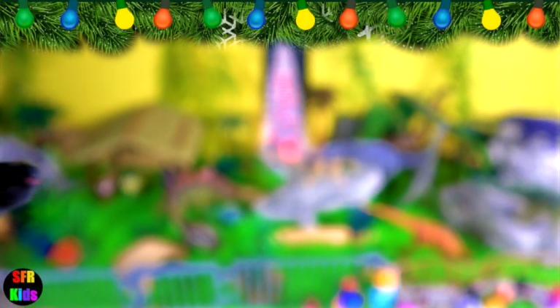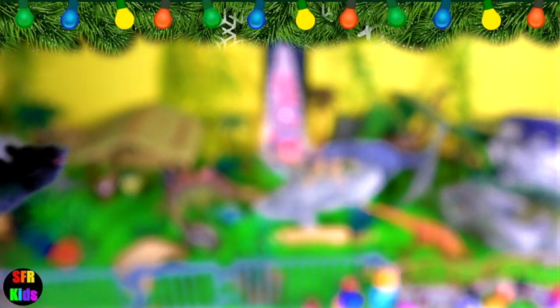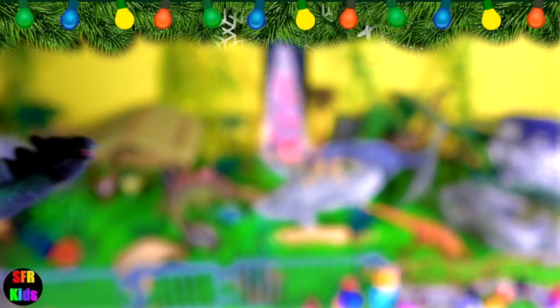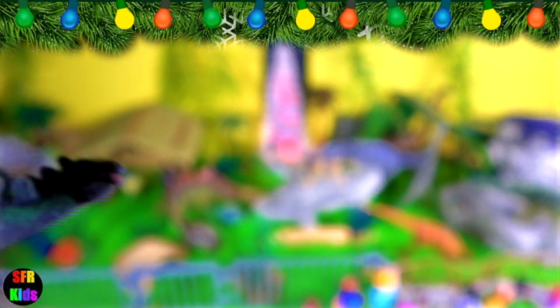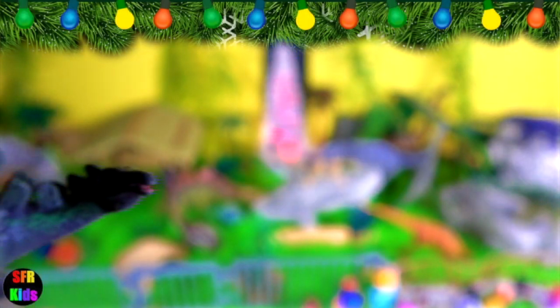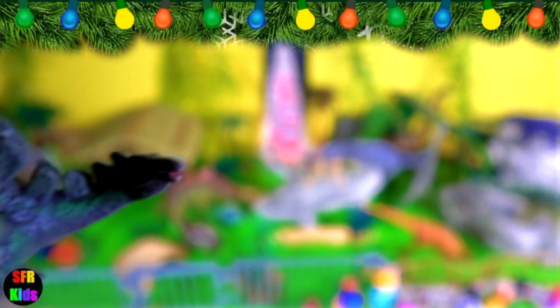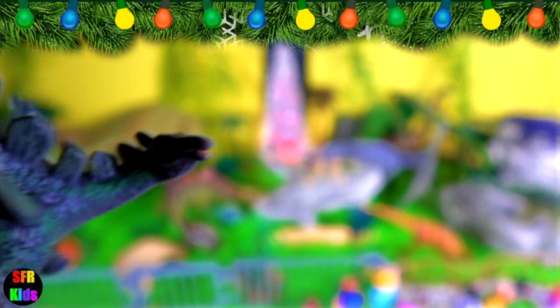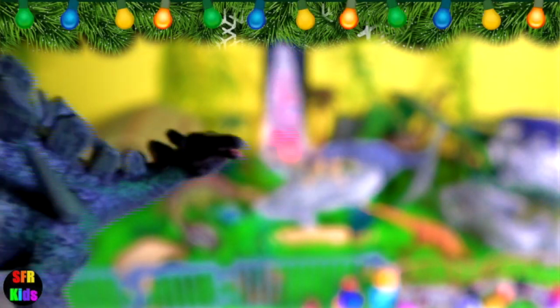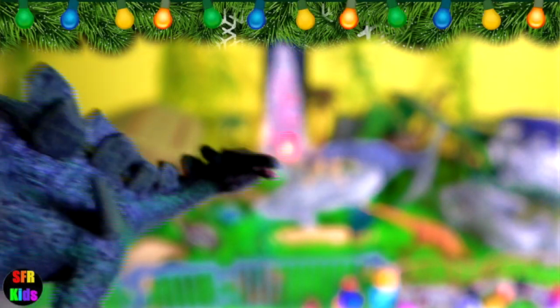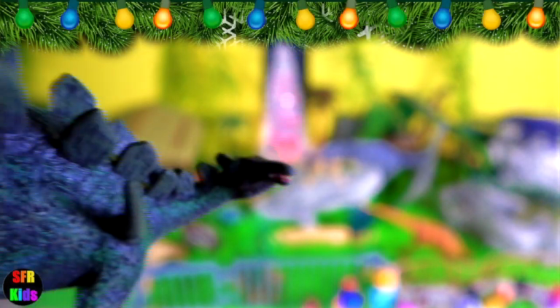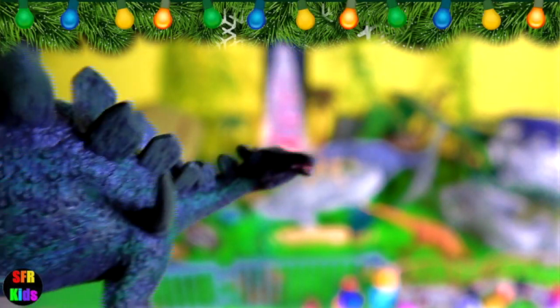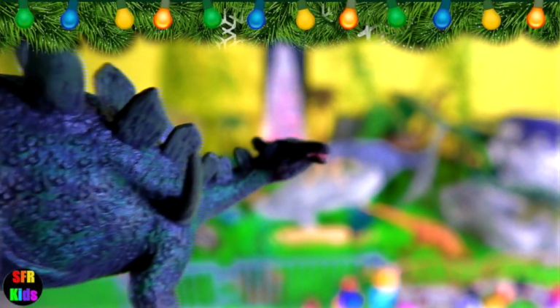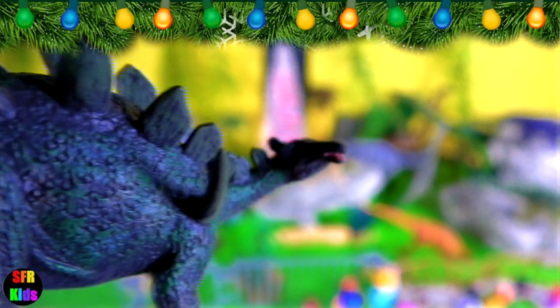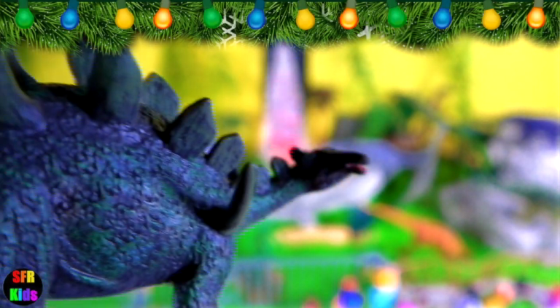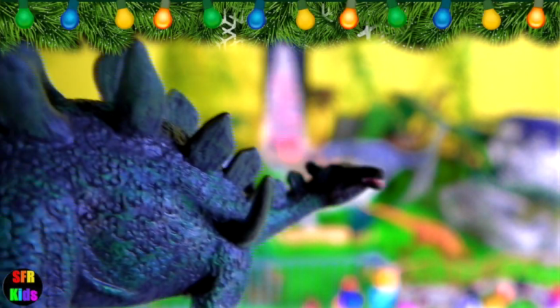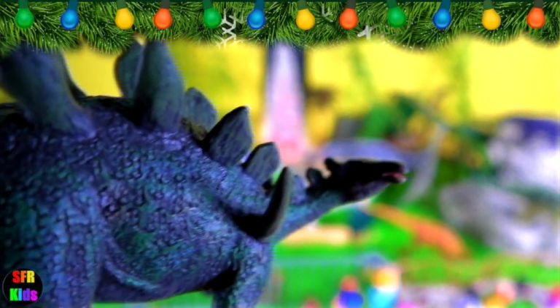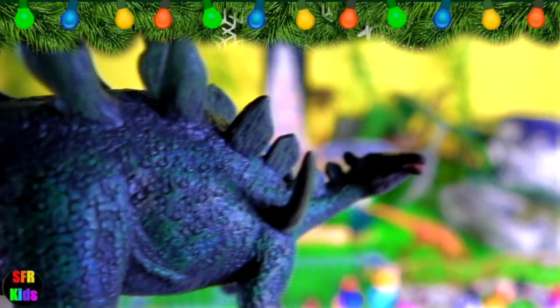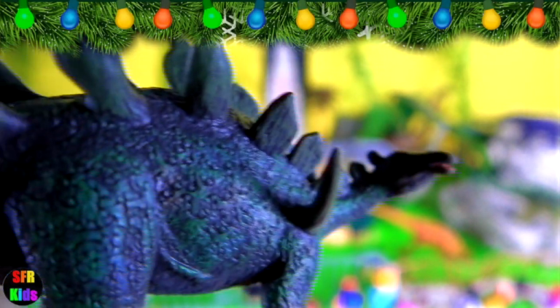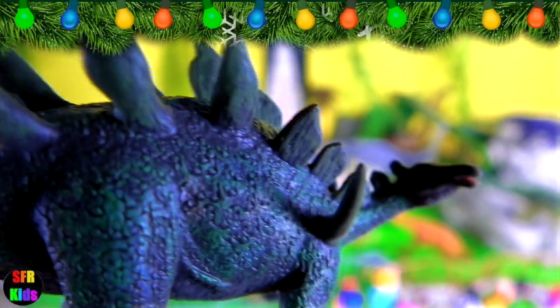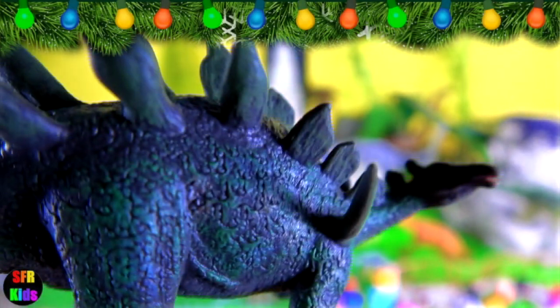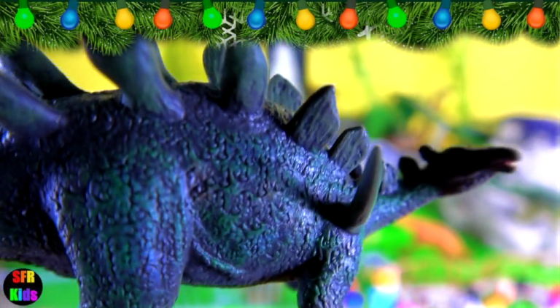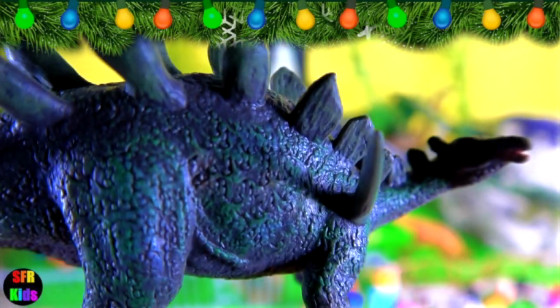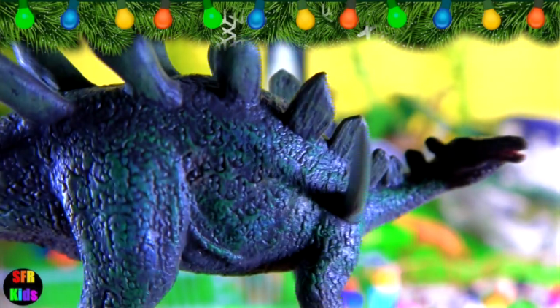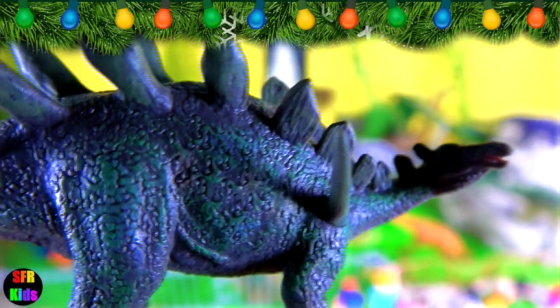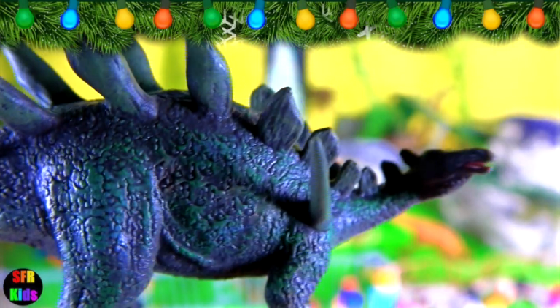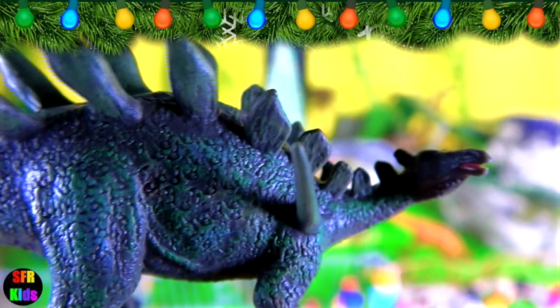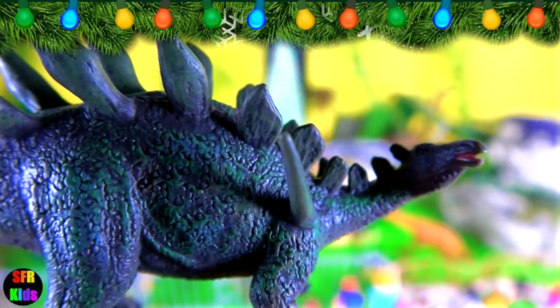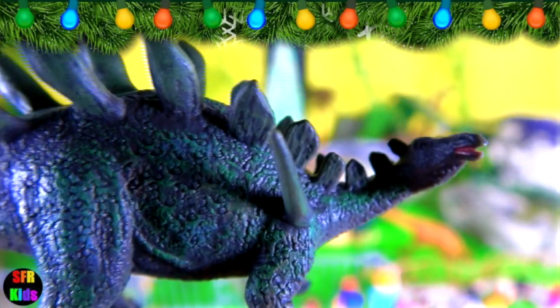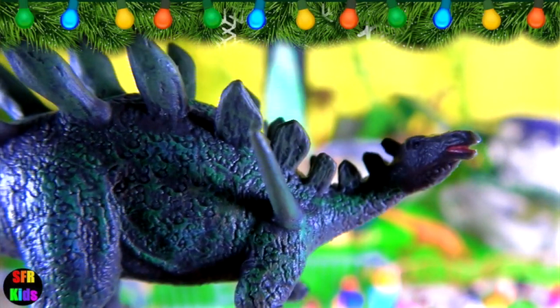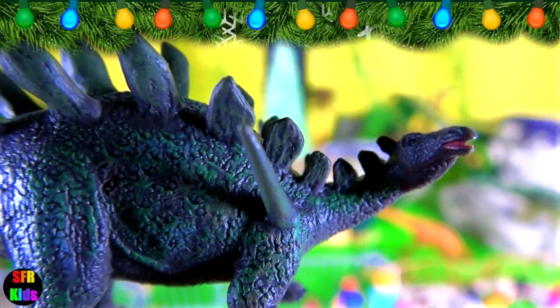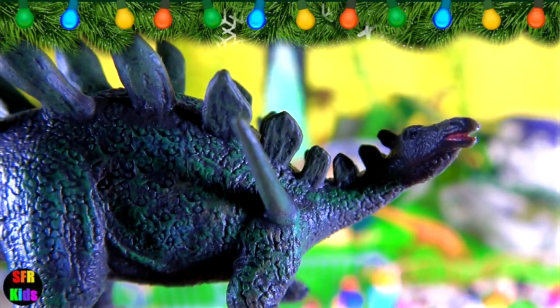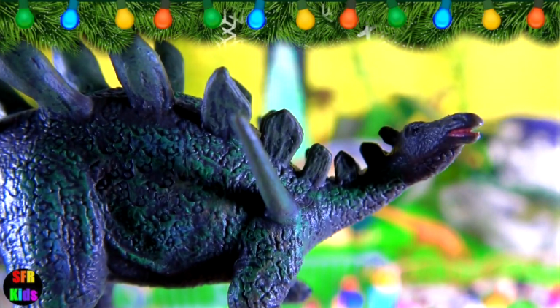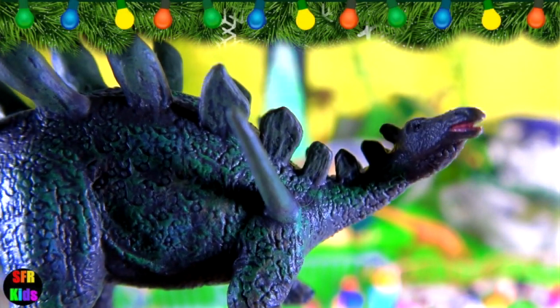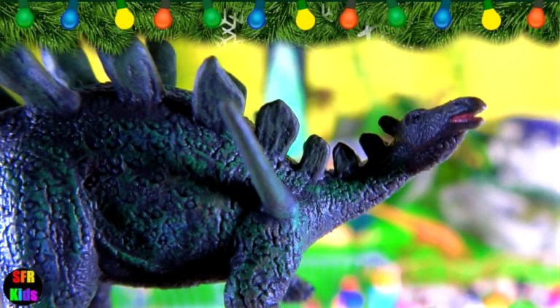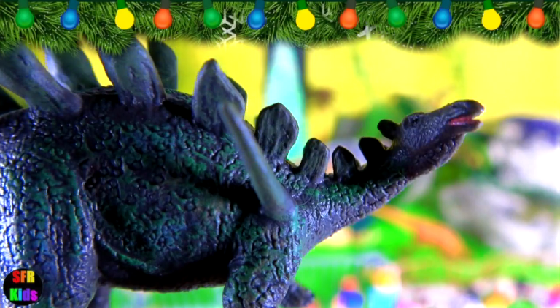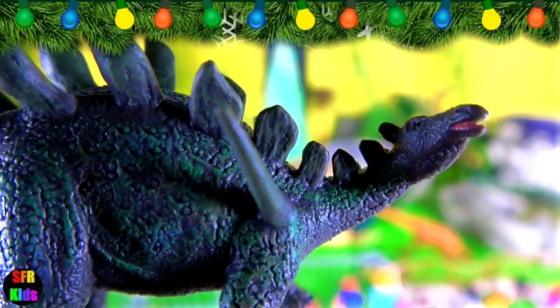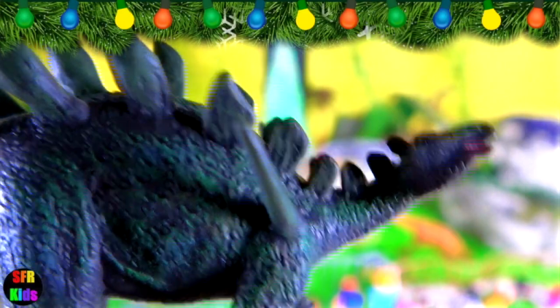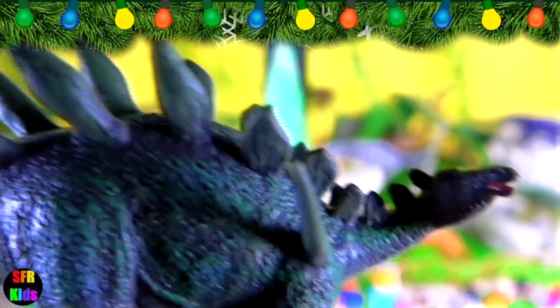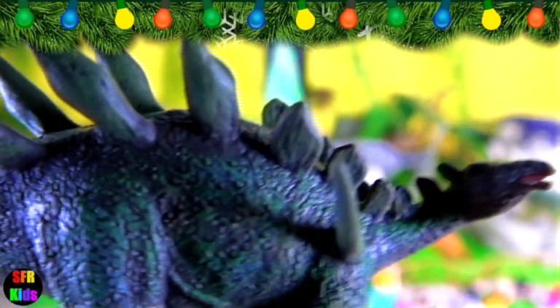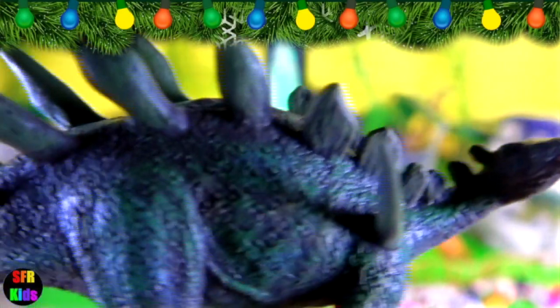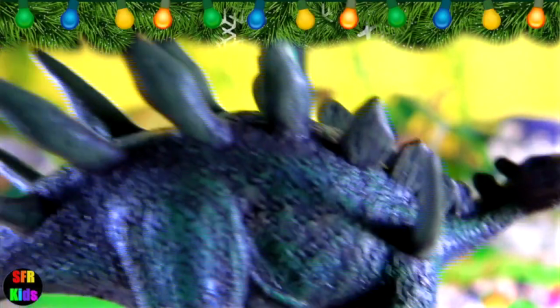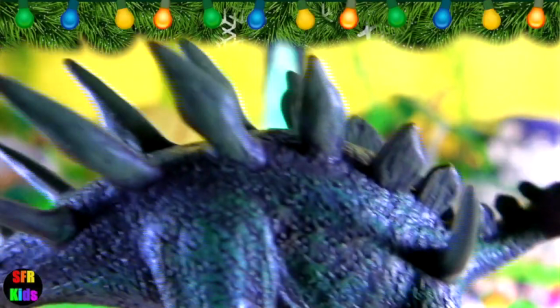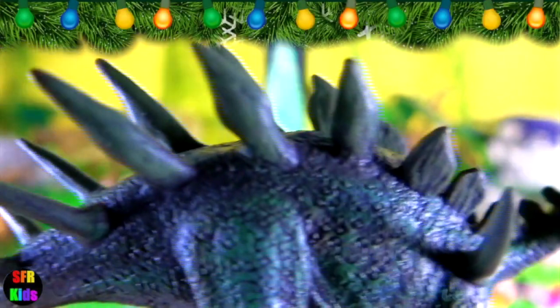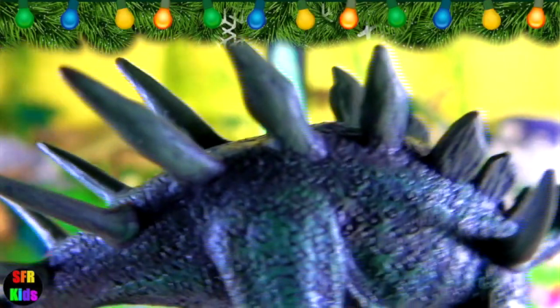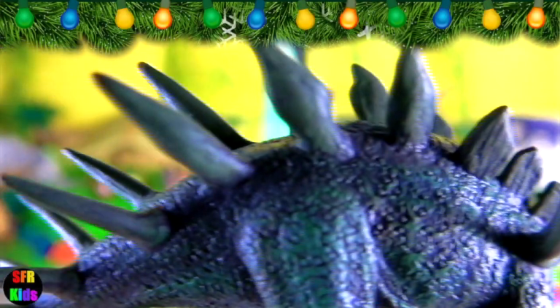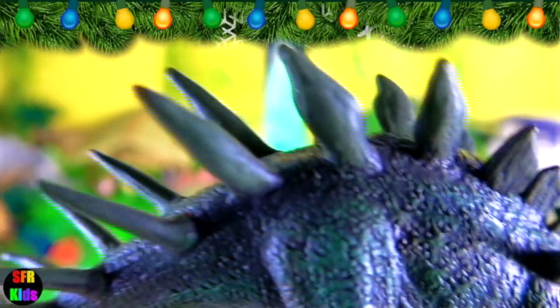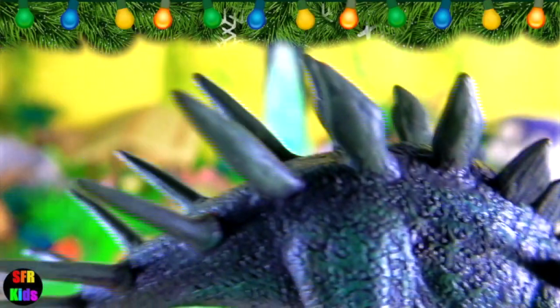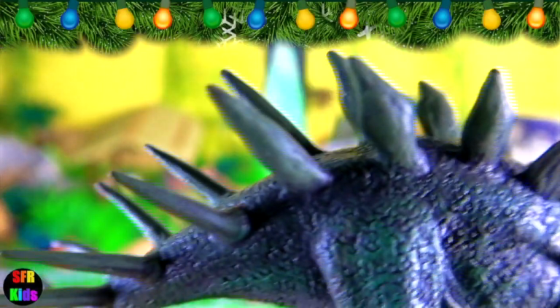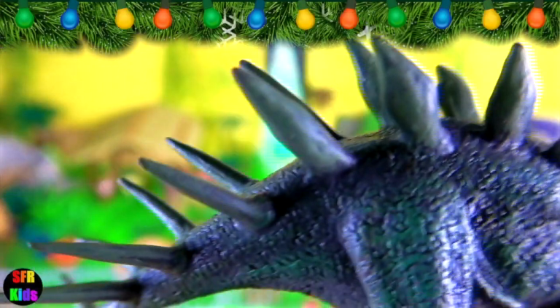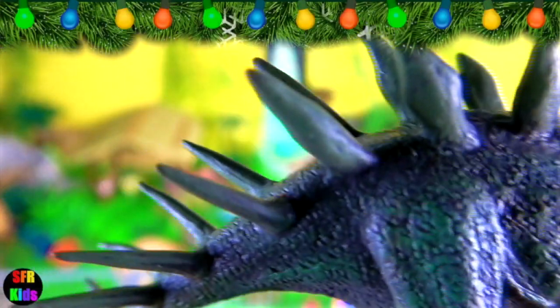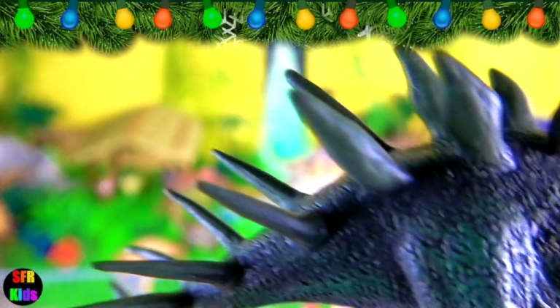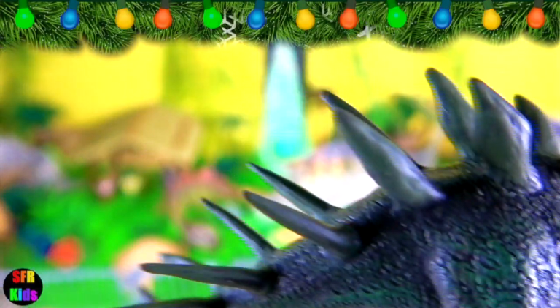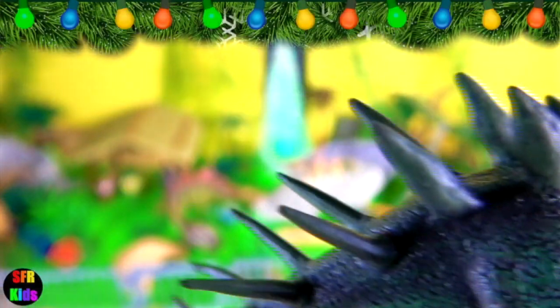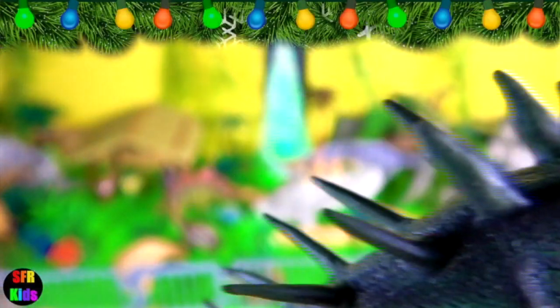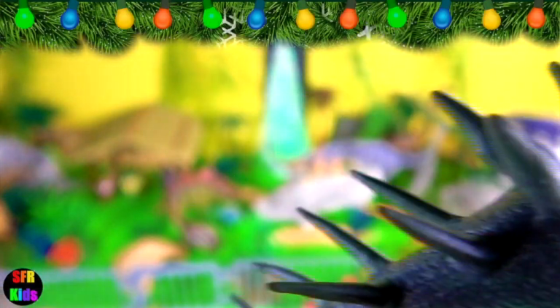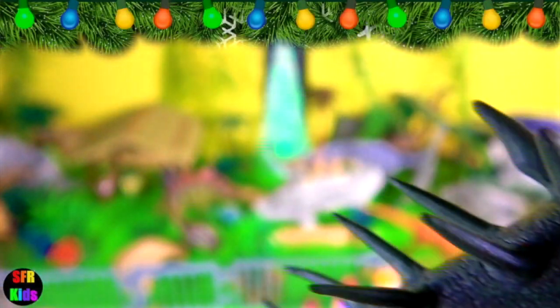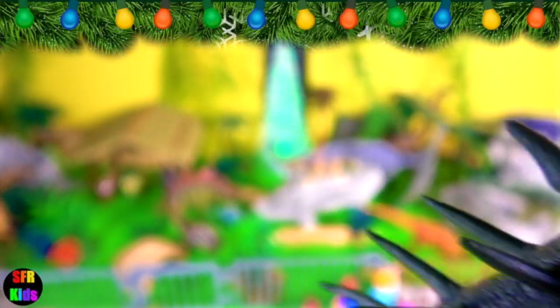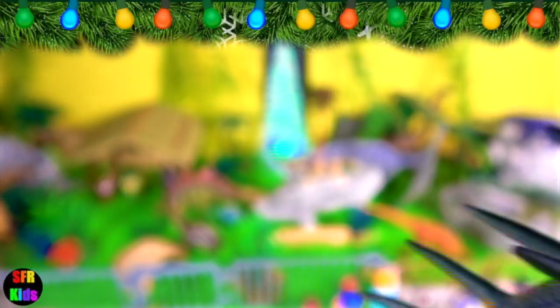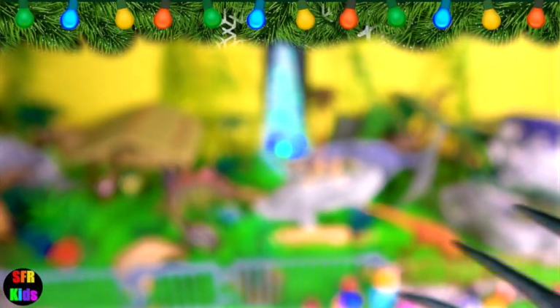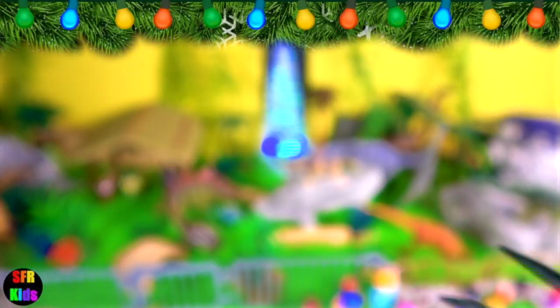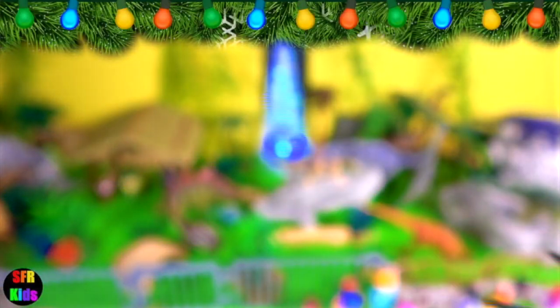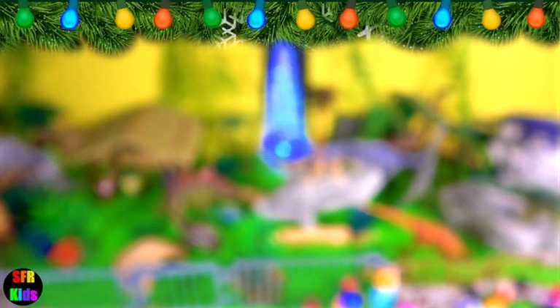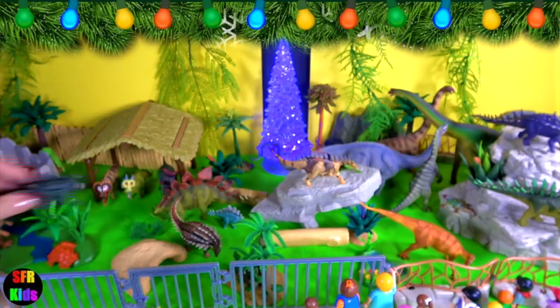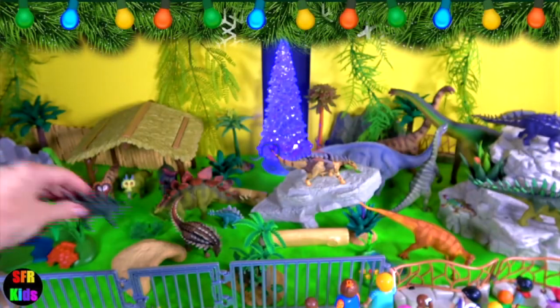The longer spikes were on the long horizontal muscular tail and were used to actively defend the animal.